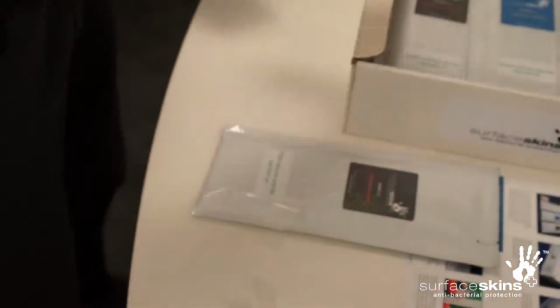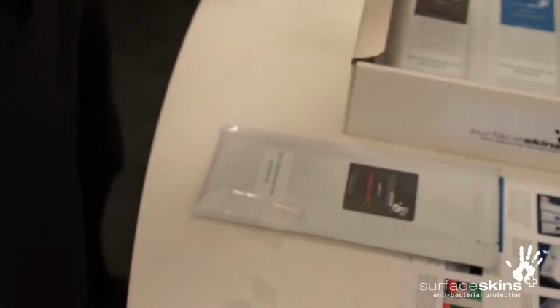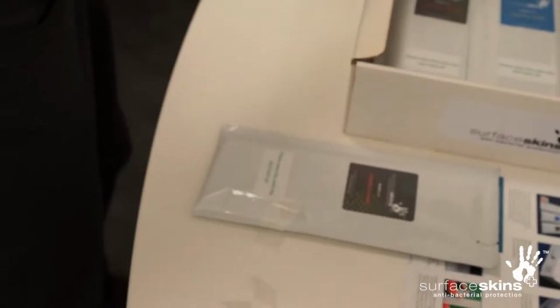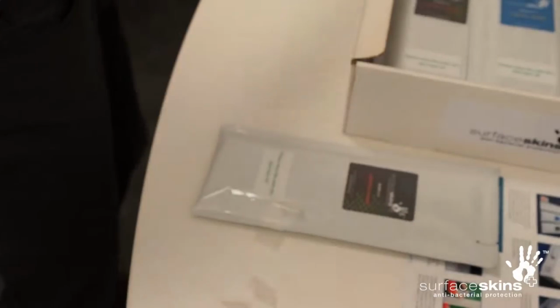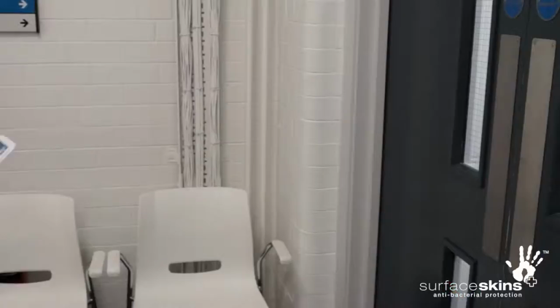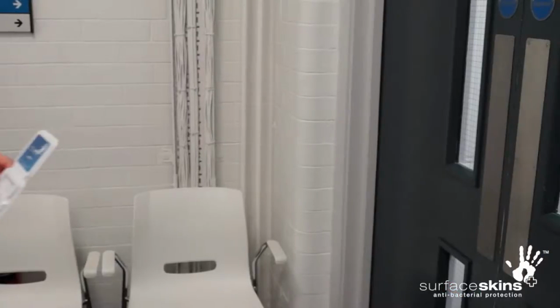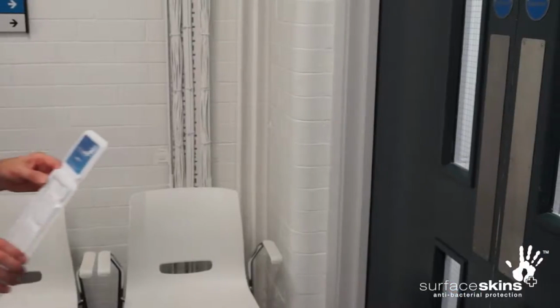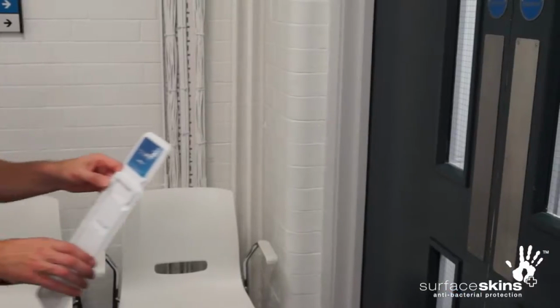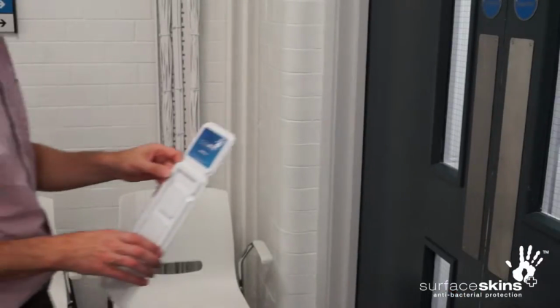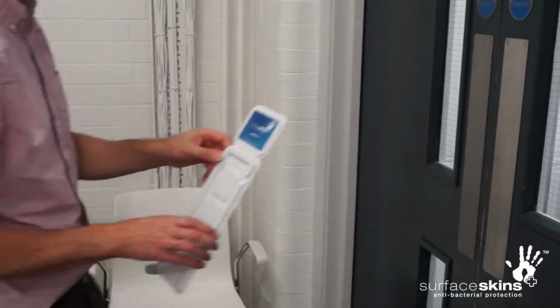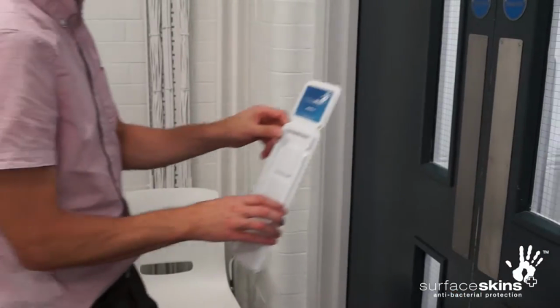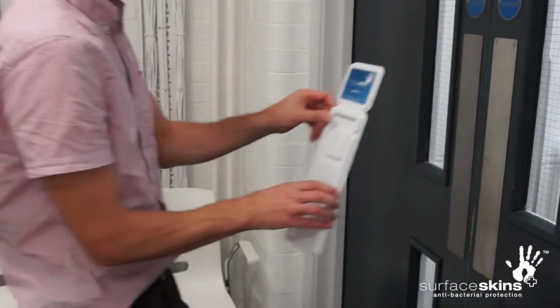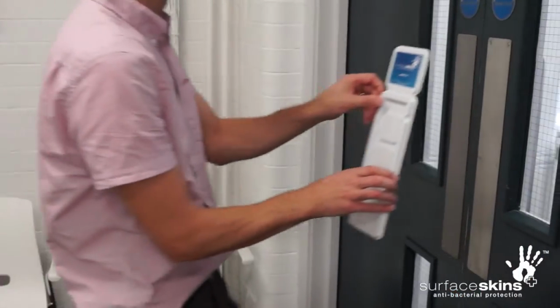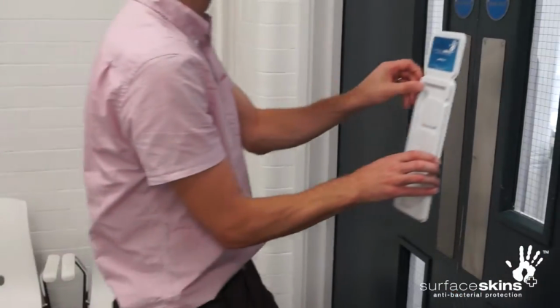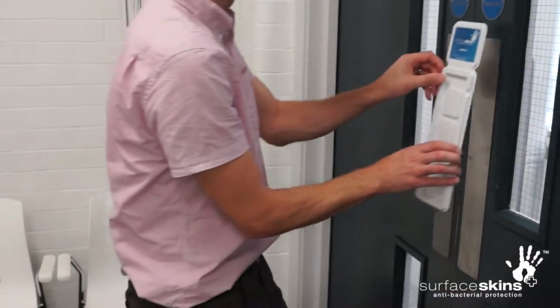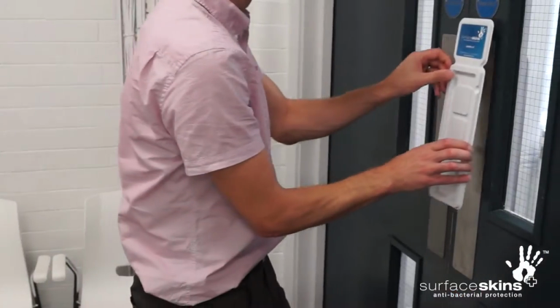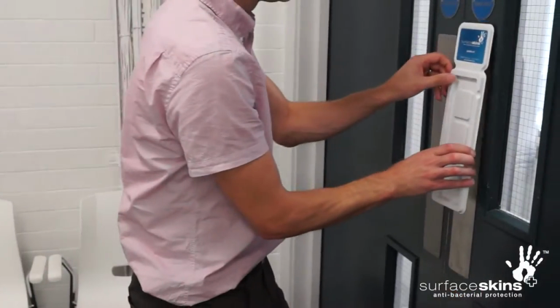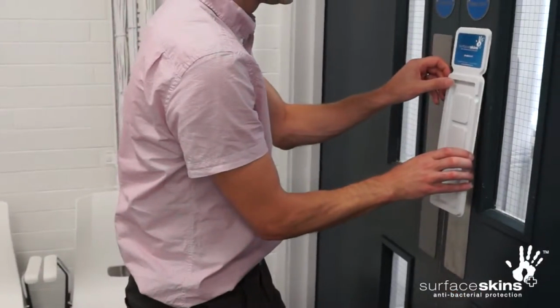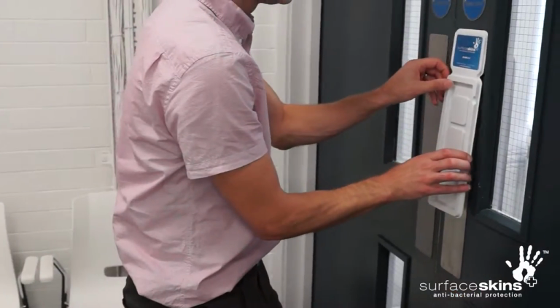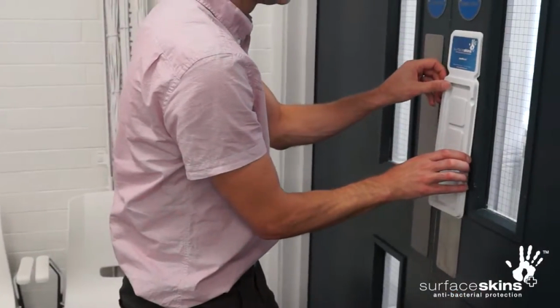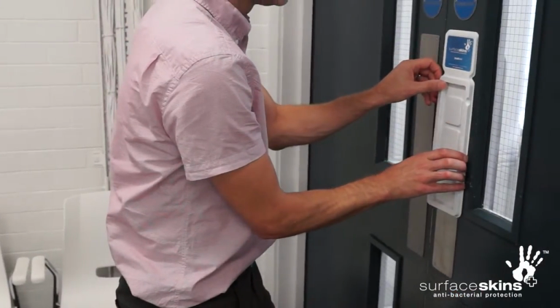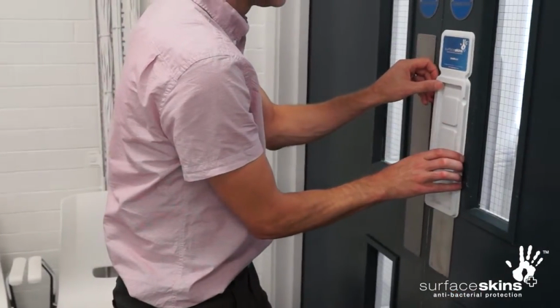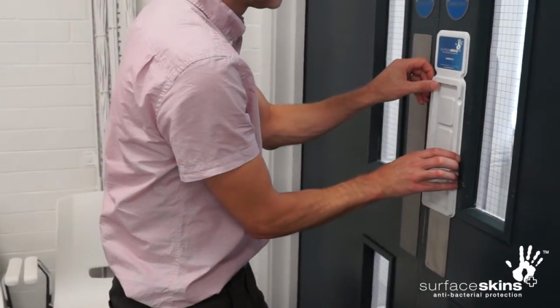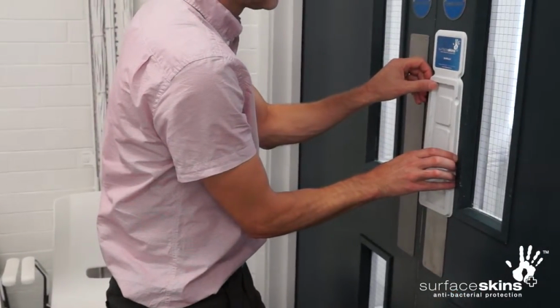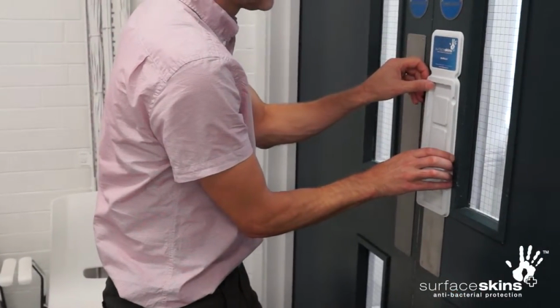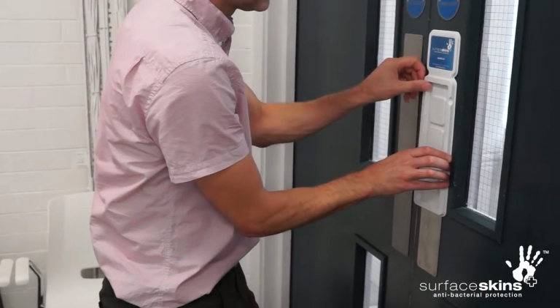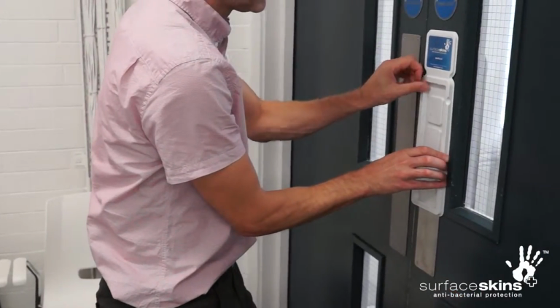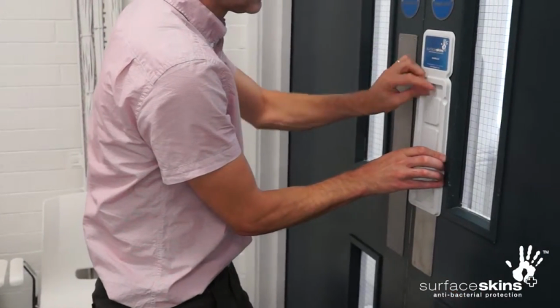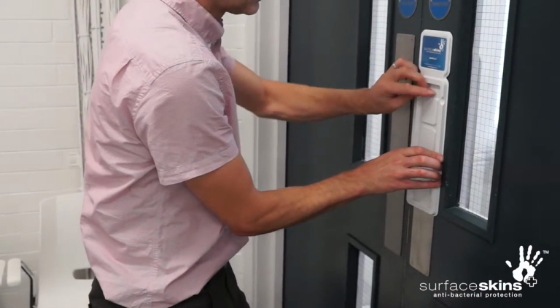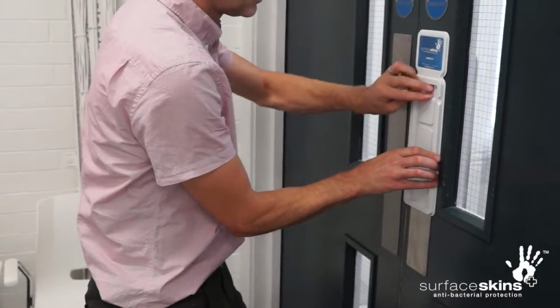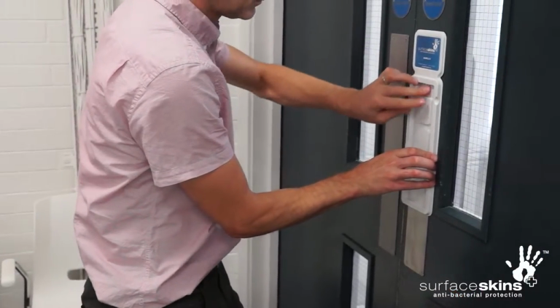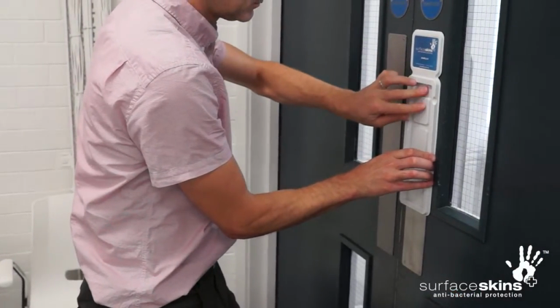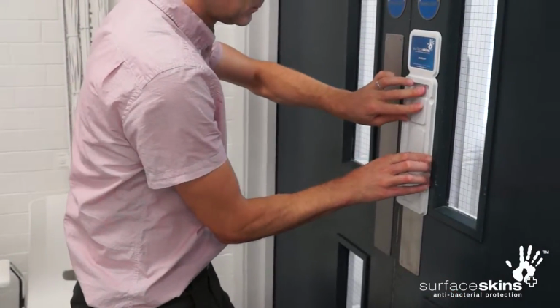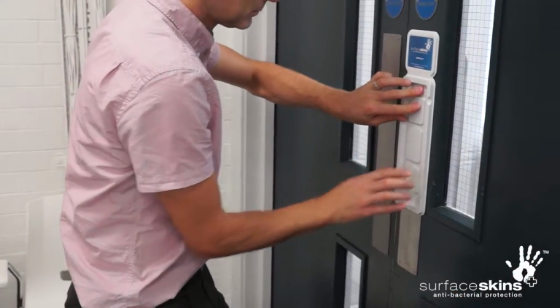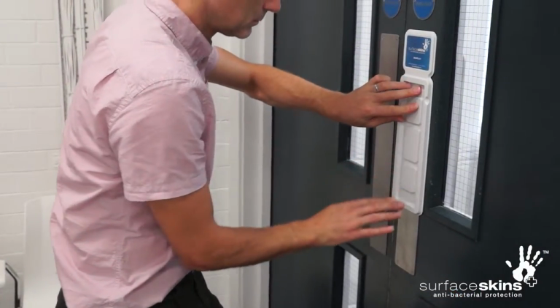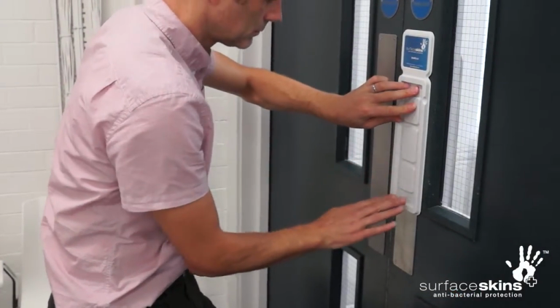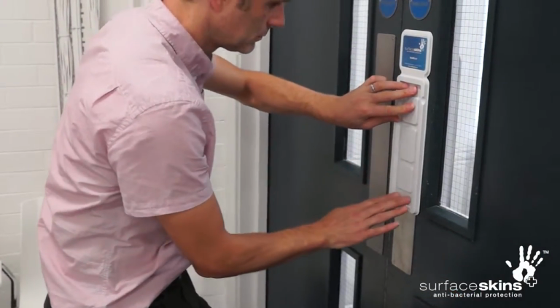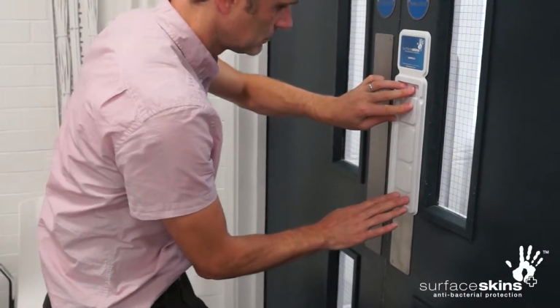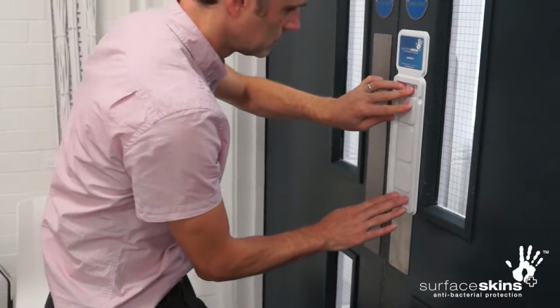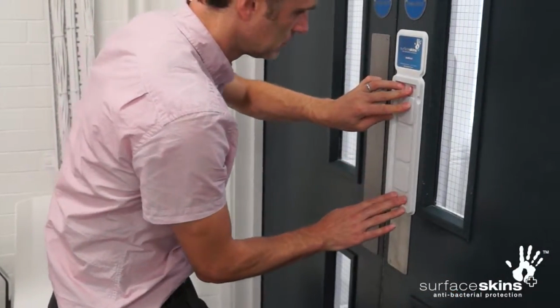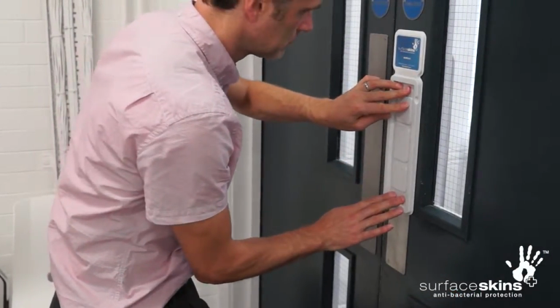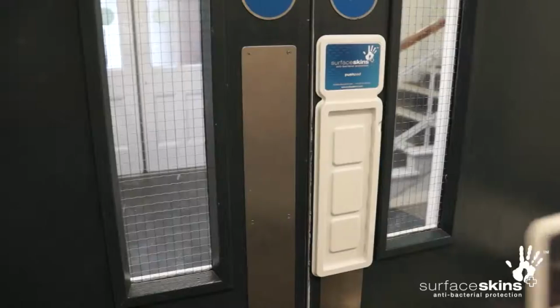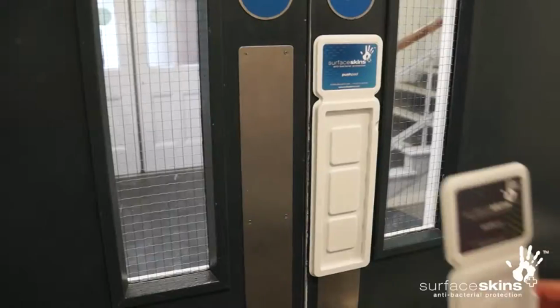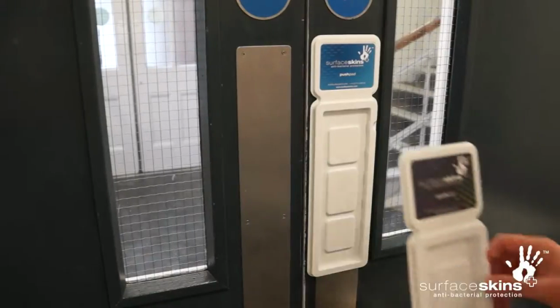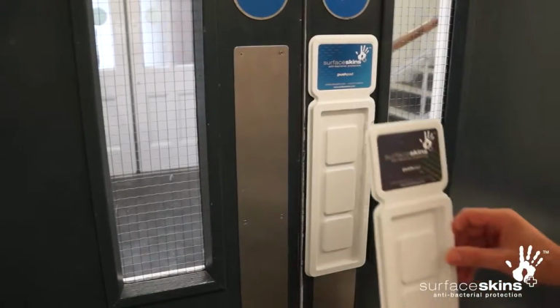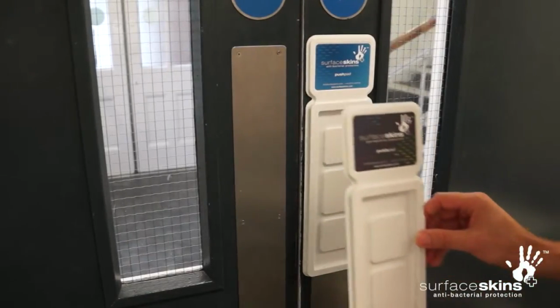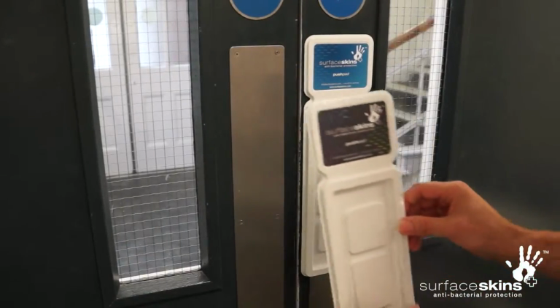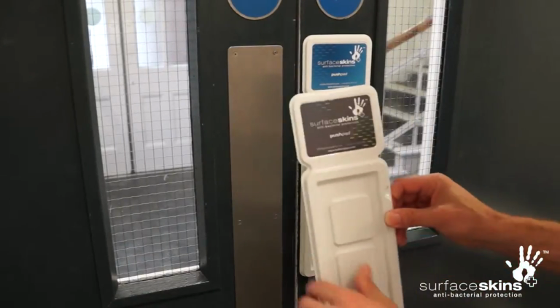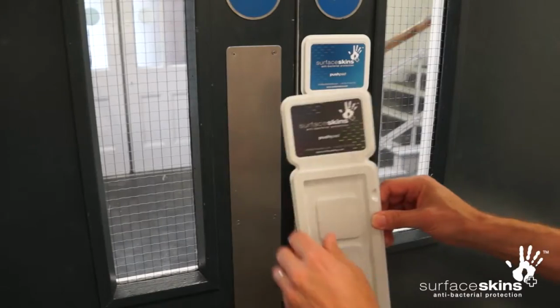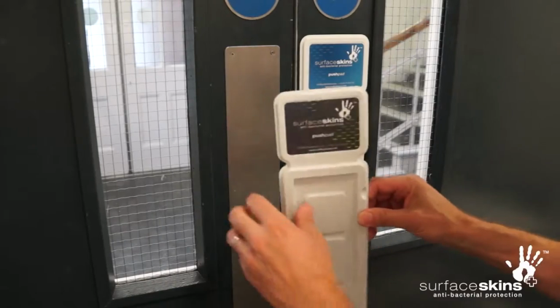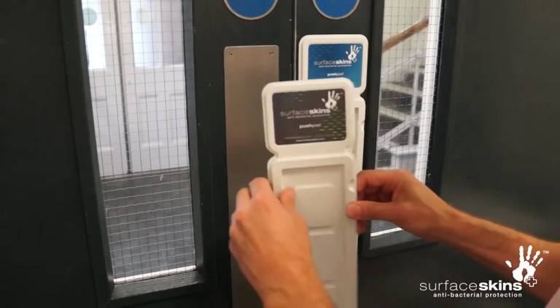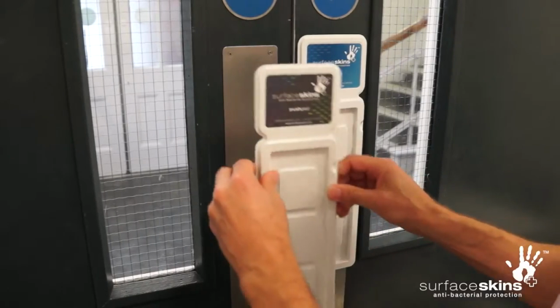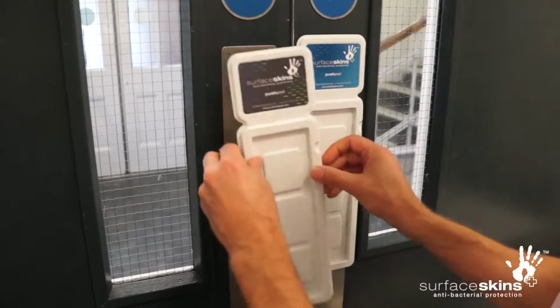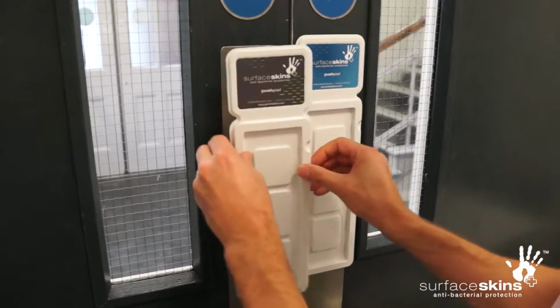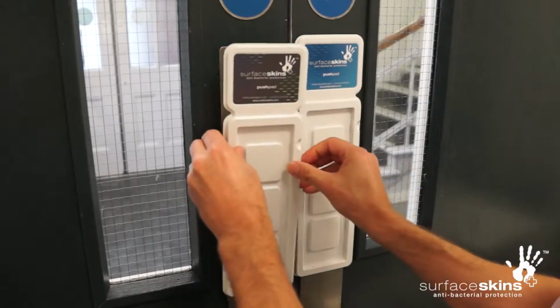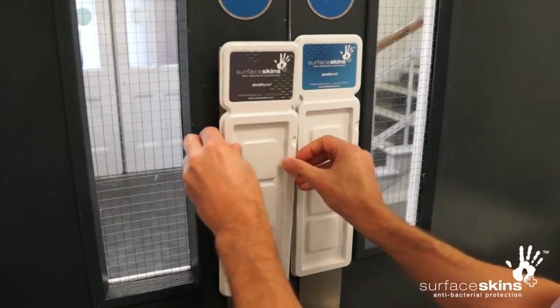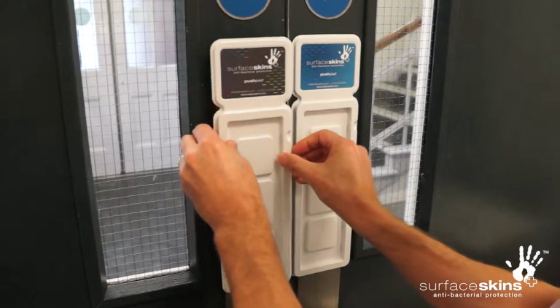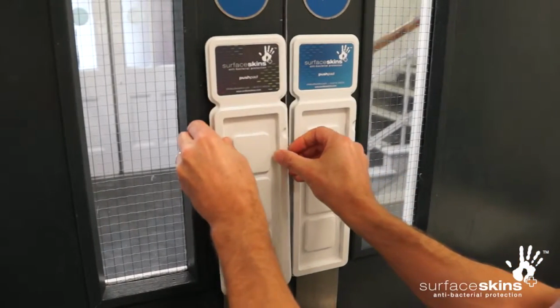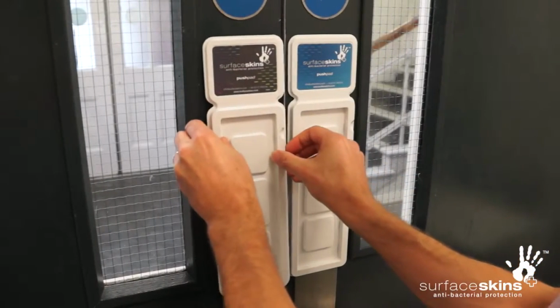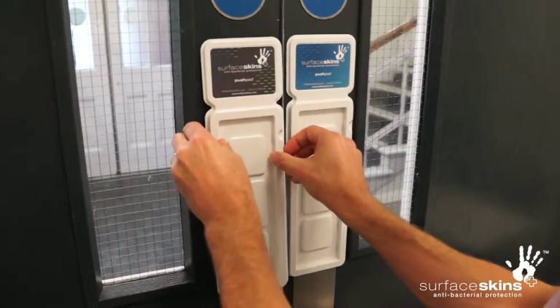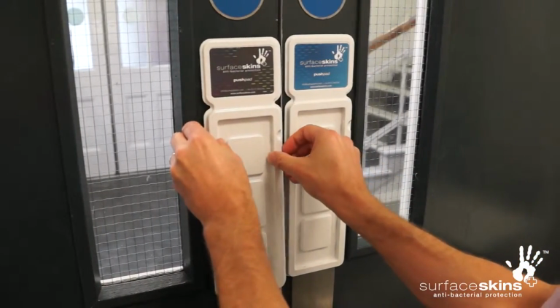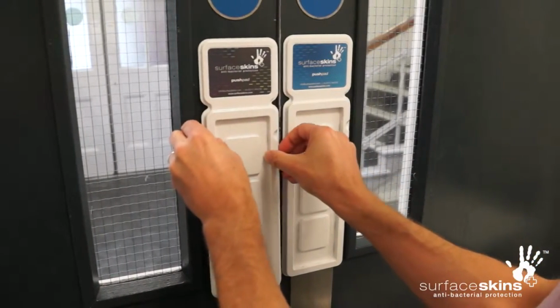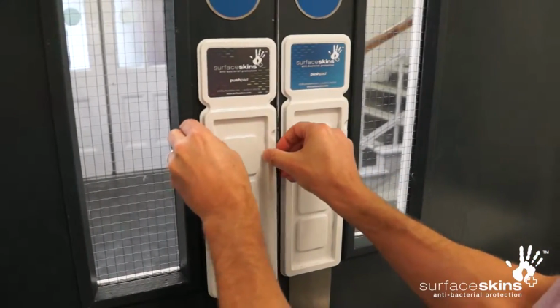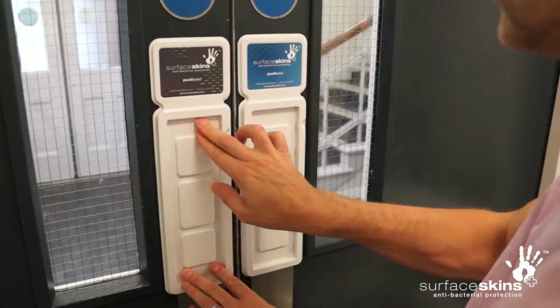Prepare the holster for fixing to the door by removing the protective film from the adhesive pads on the reverse. Position the holster at your preferred location on the door, apply firm pressure to activate the adhesive and fix the holster to the door.